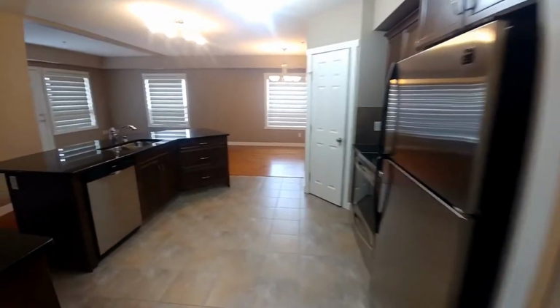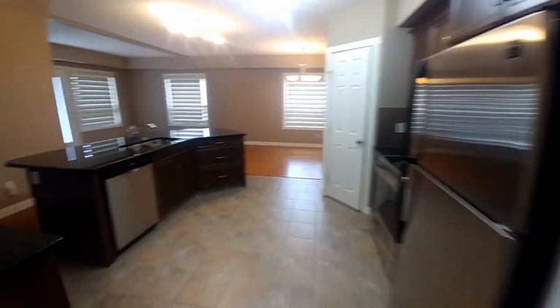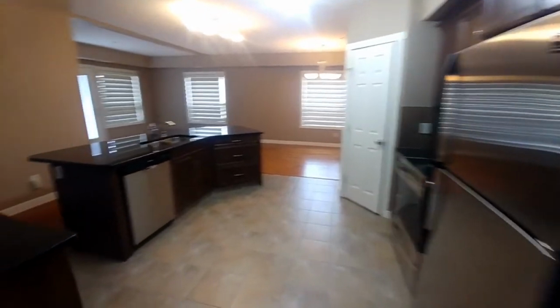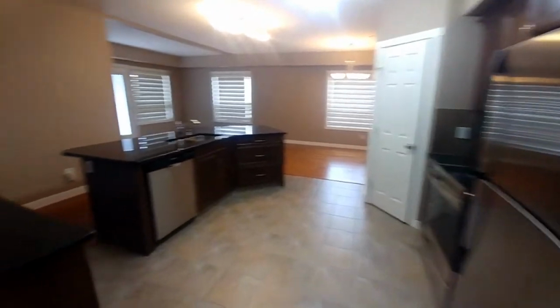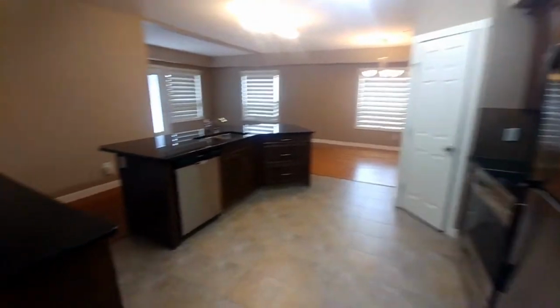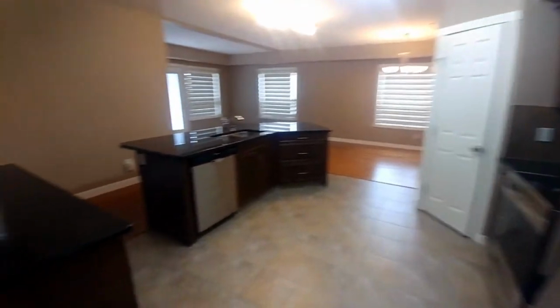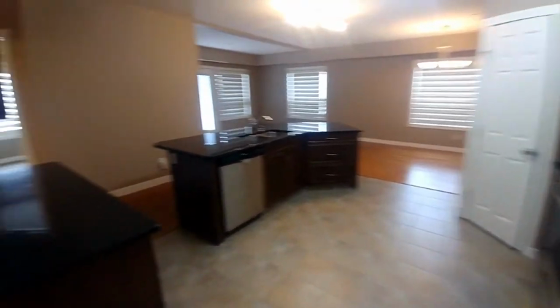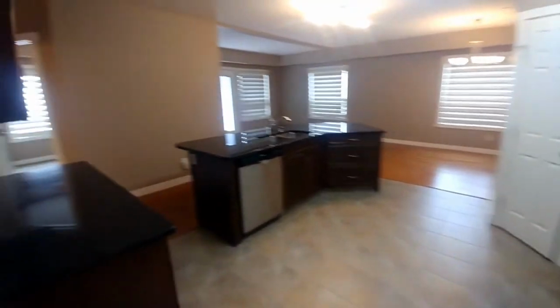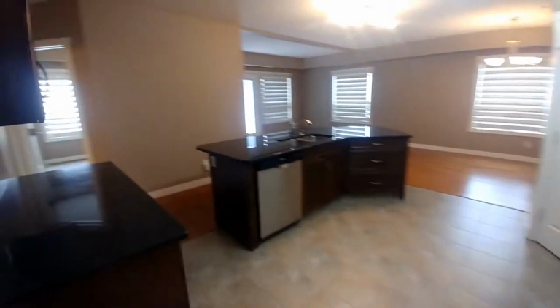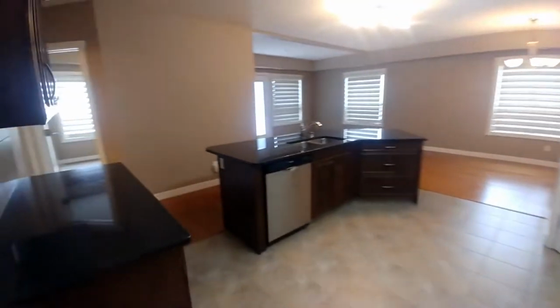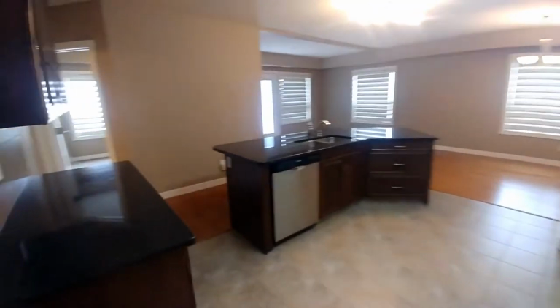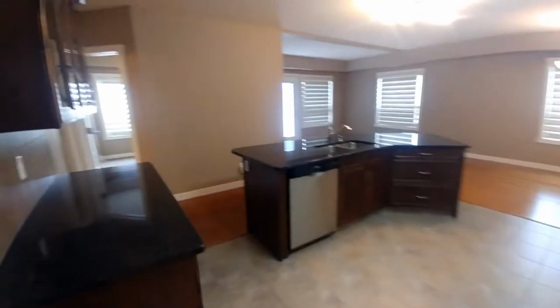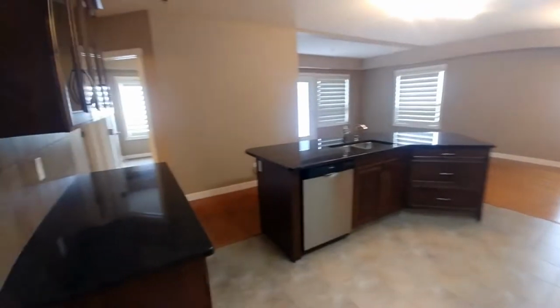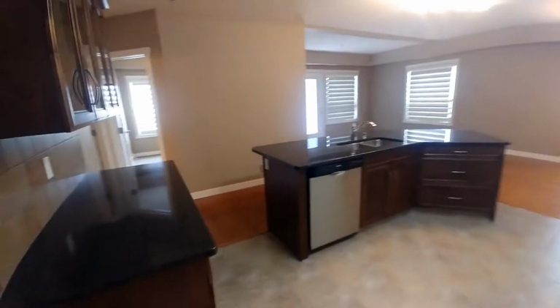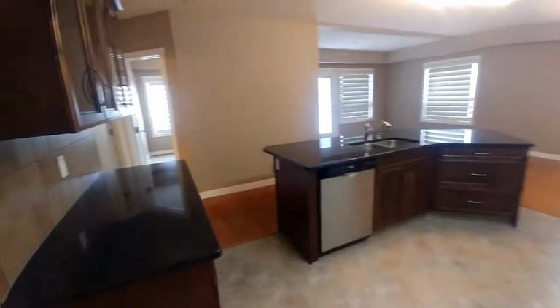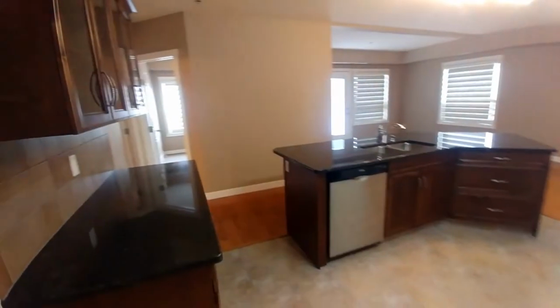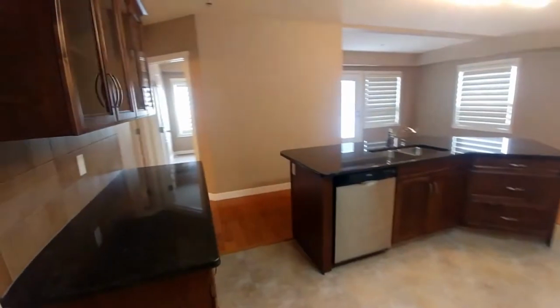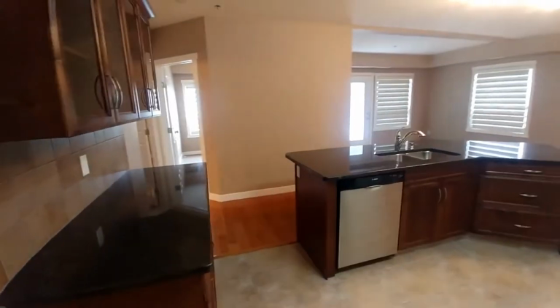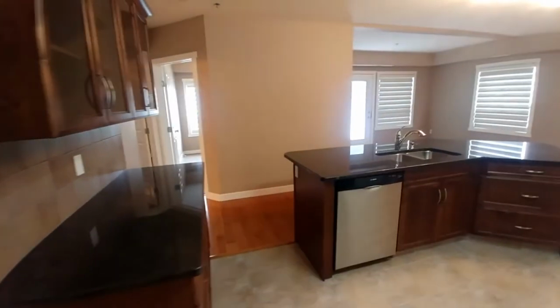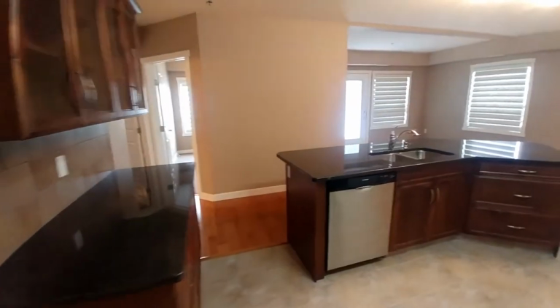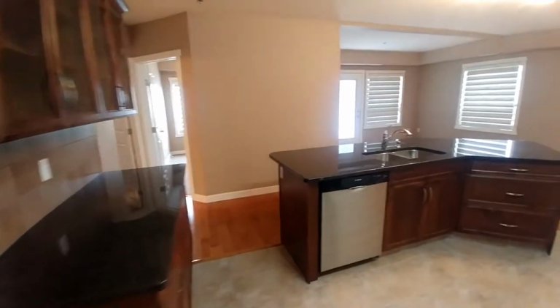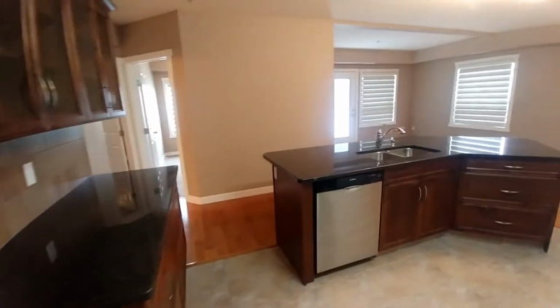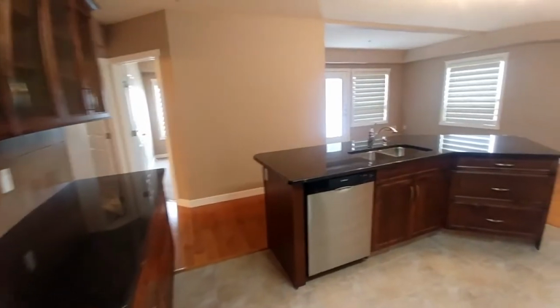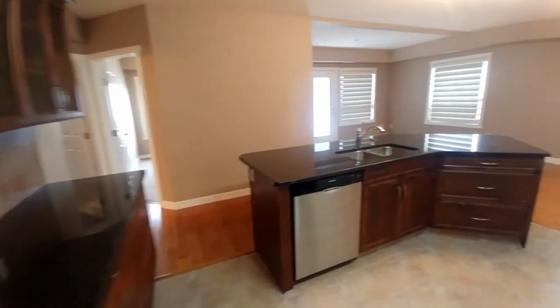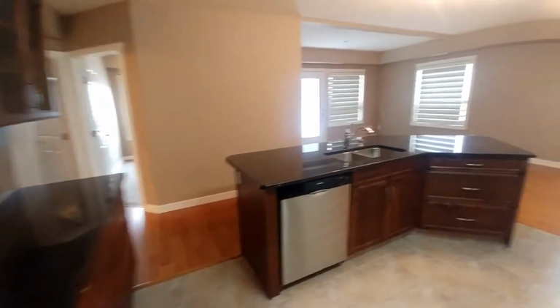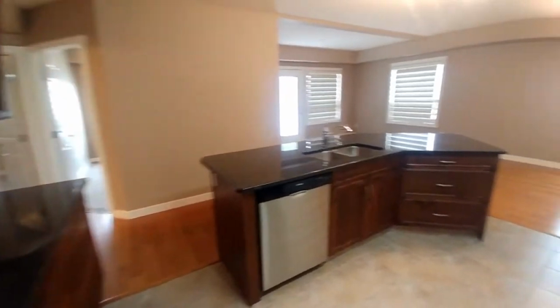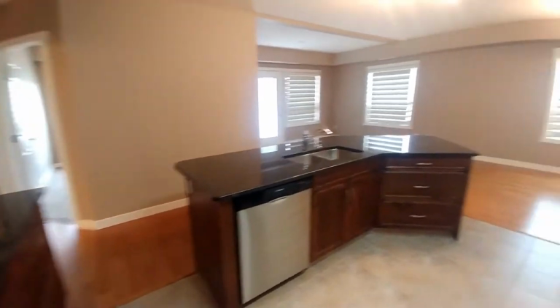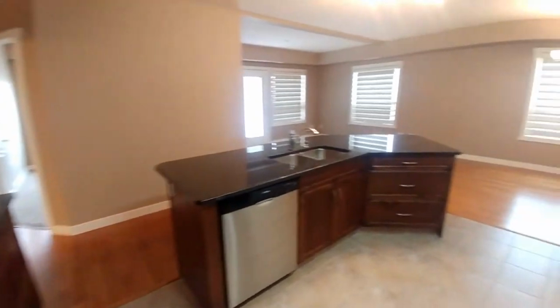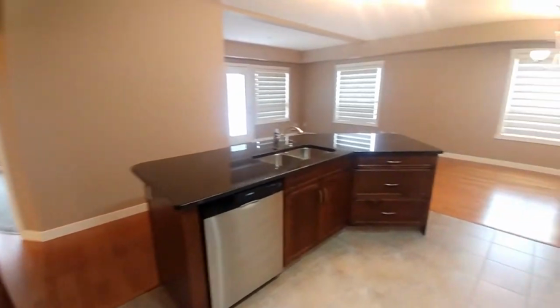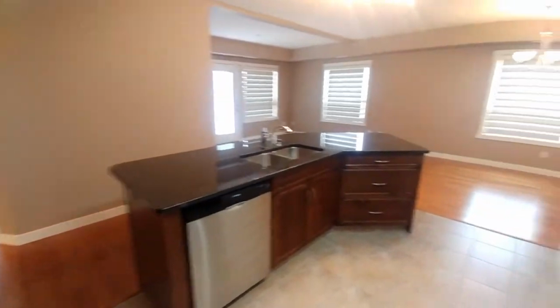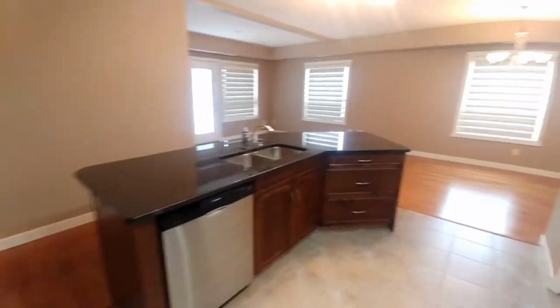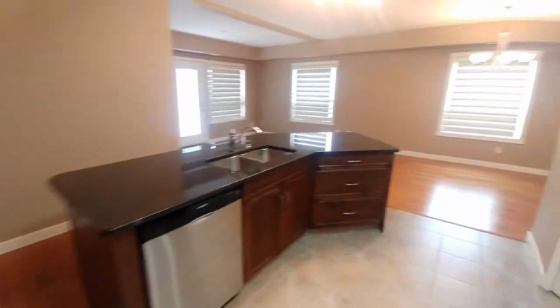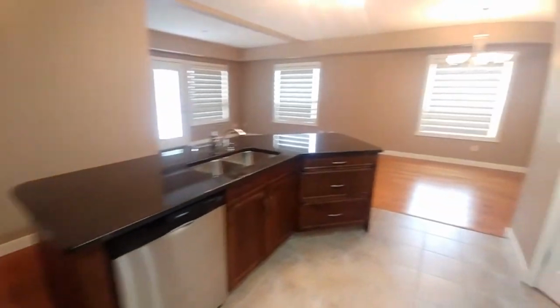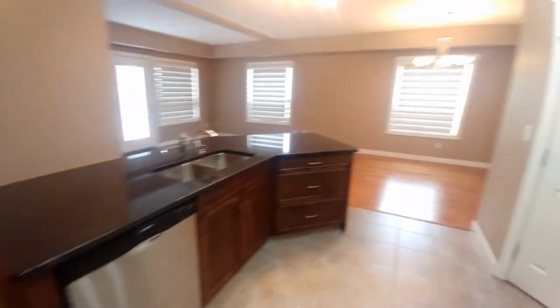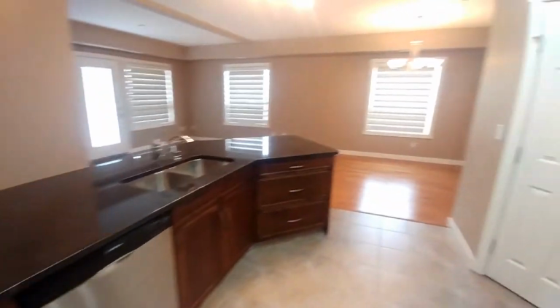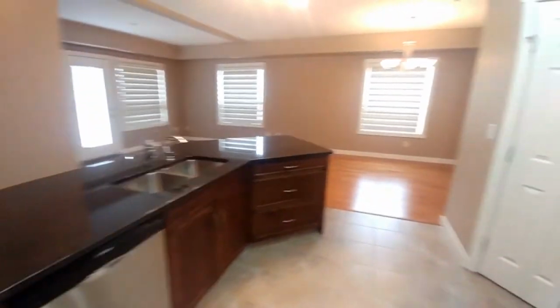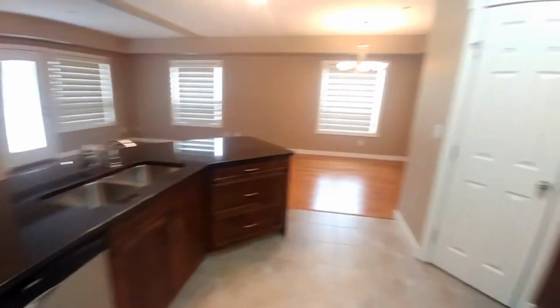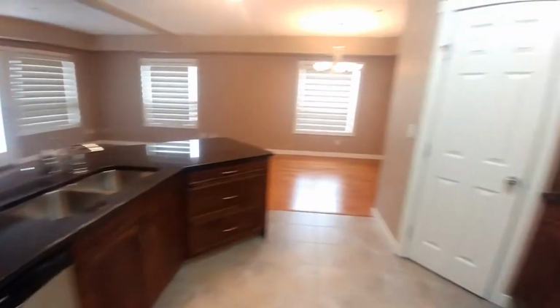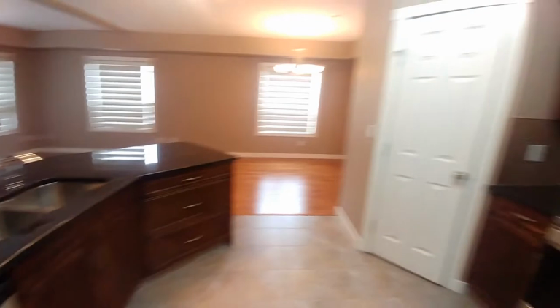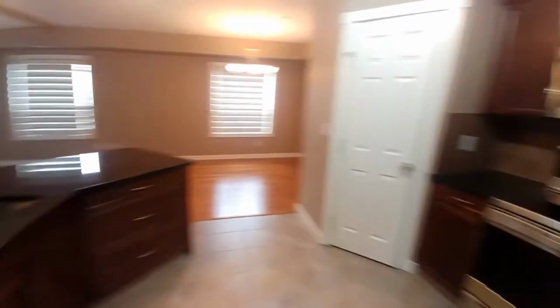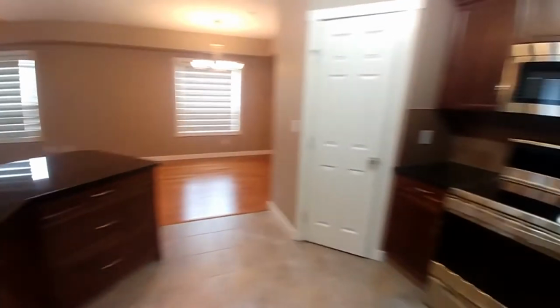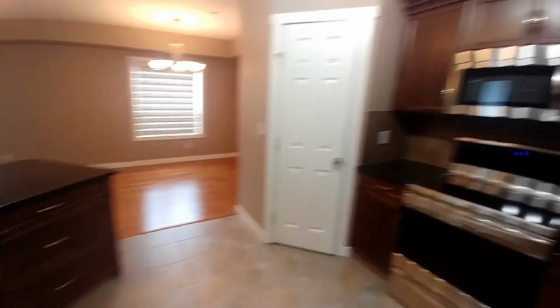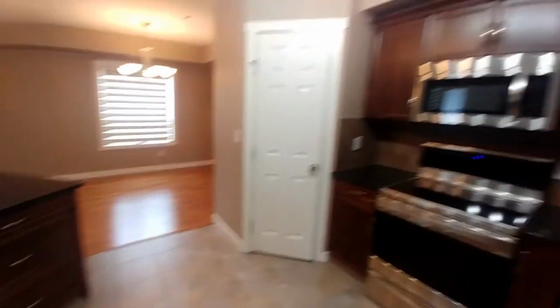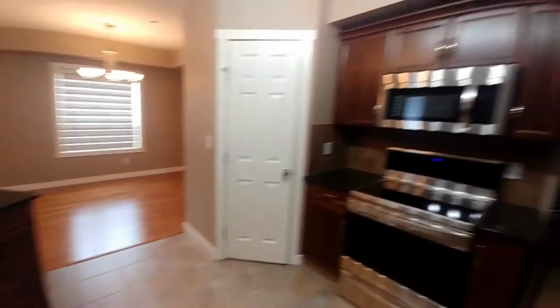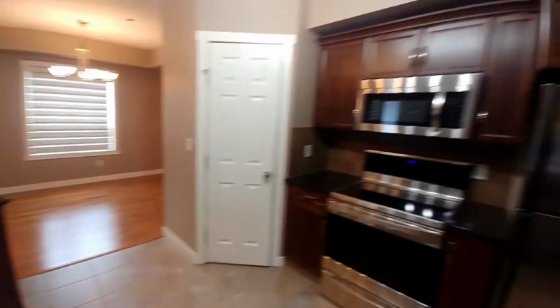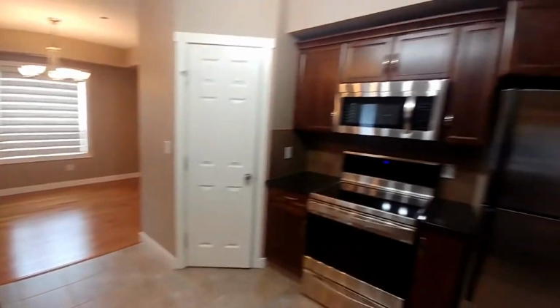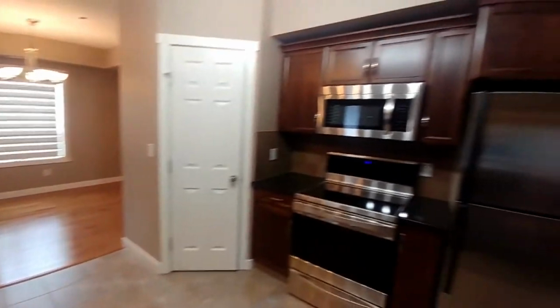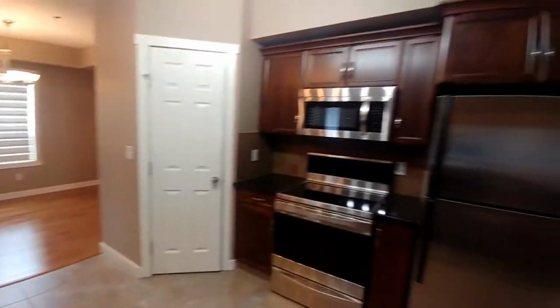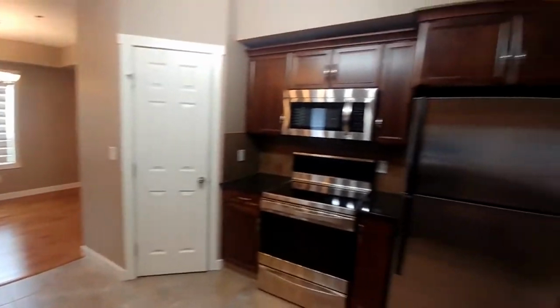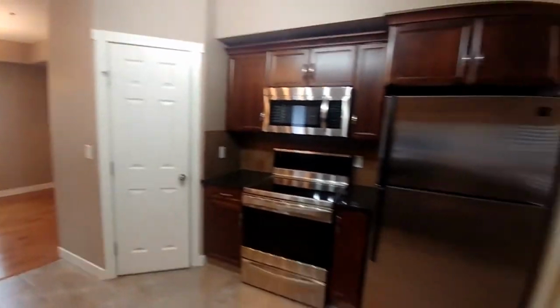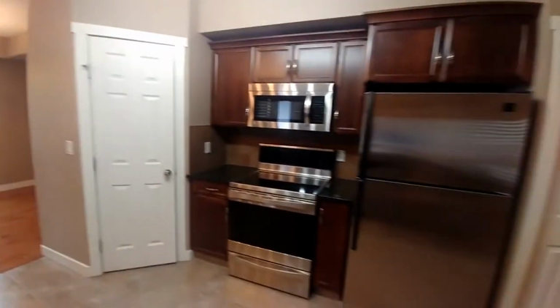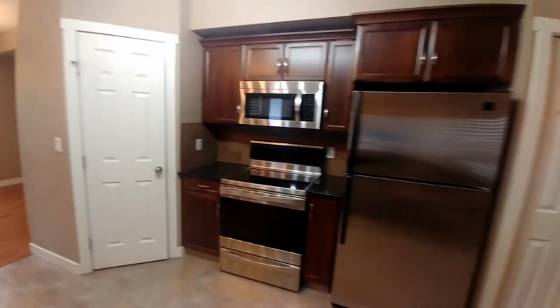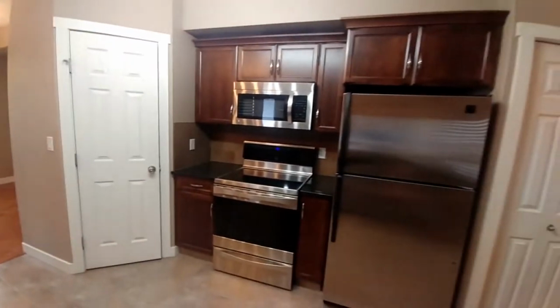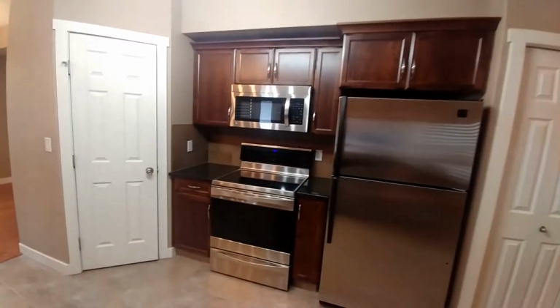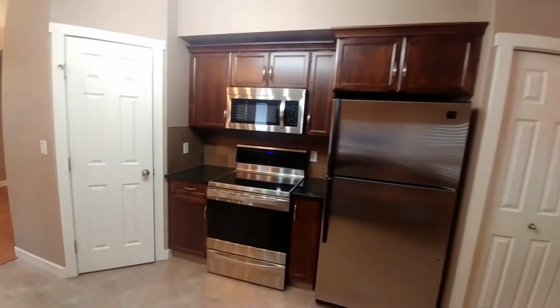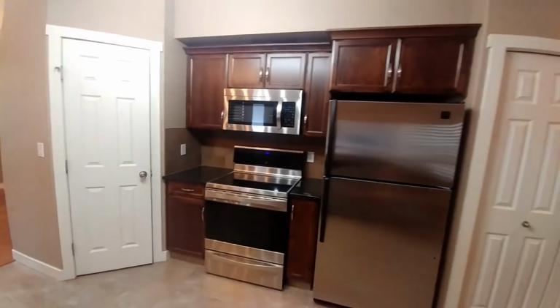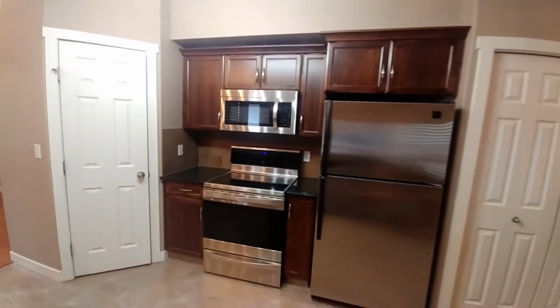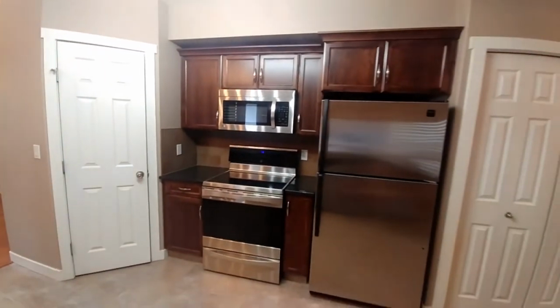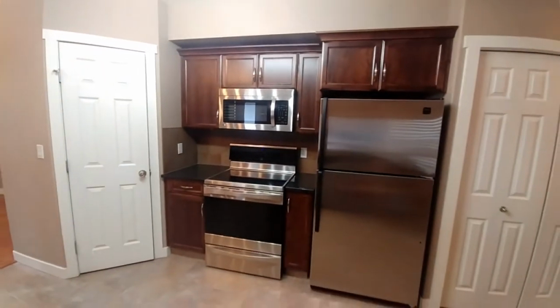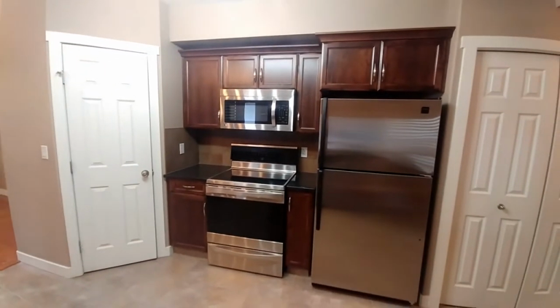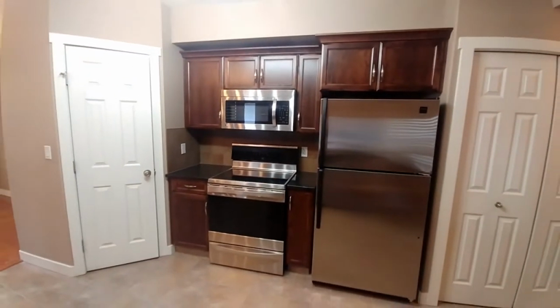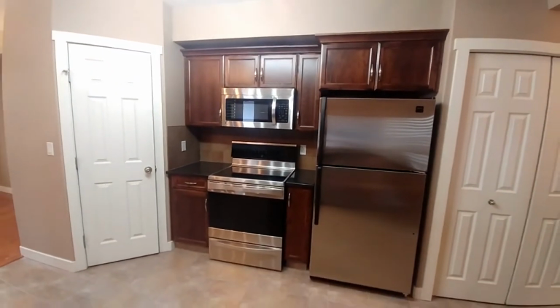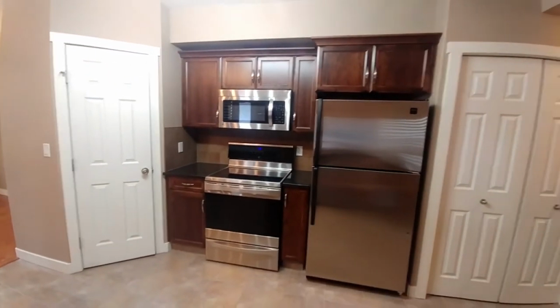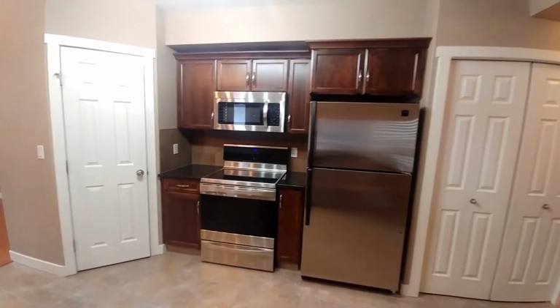The kitchen features granite countertops throughout and custom cabinetry, a very large pantry, and great-looking appliances.